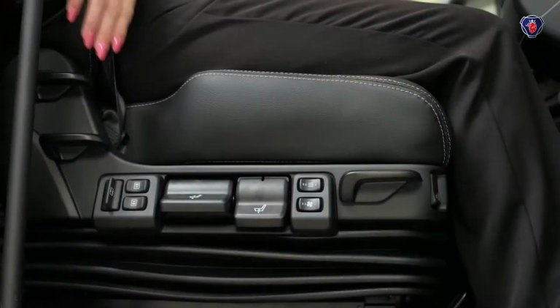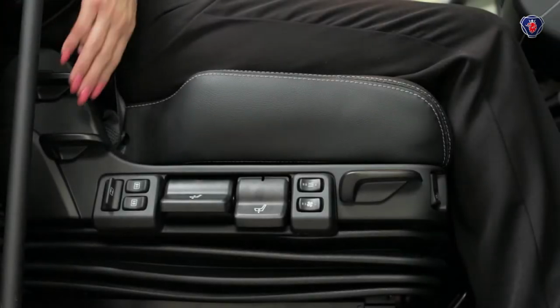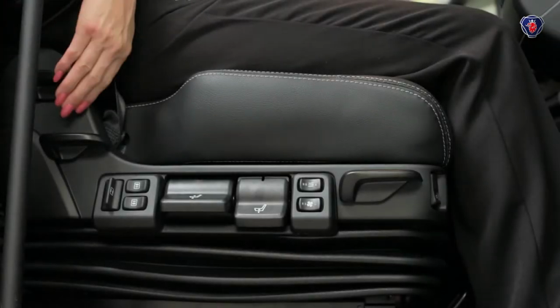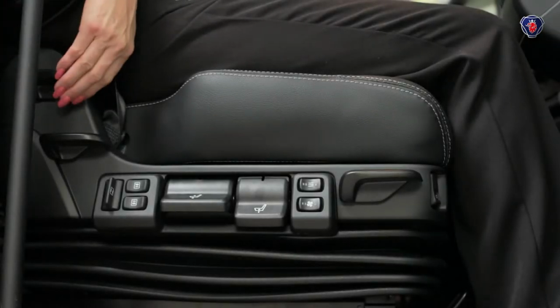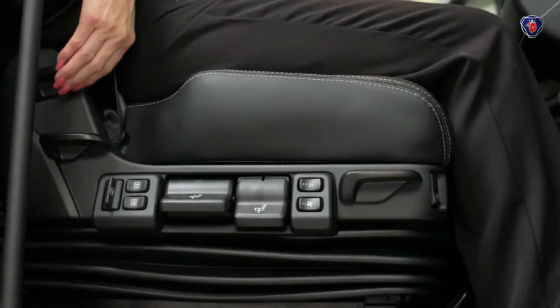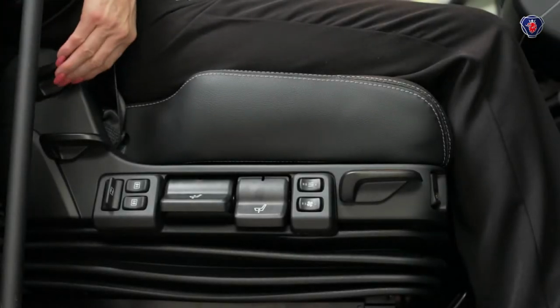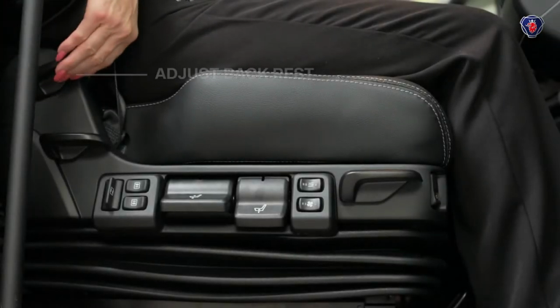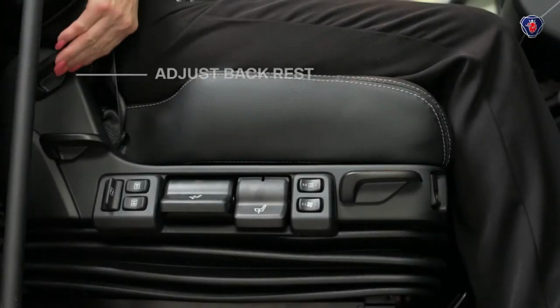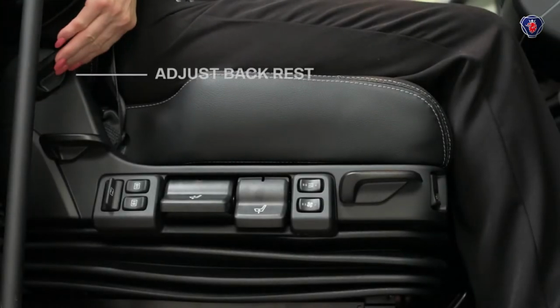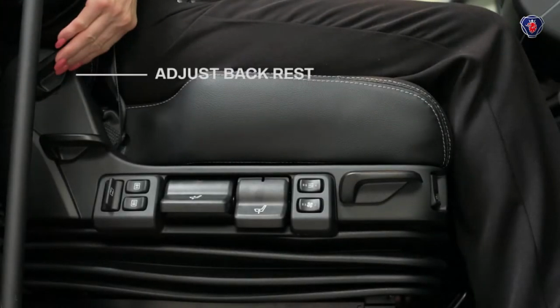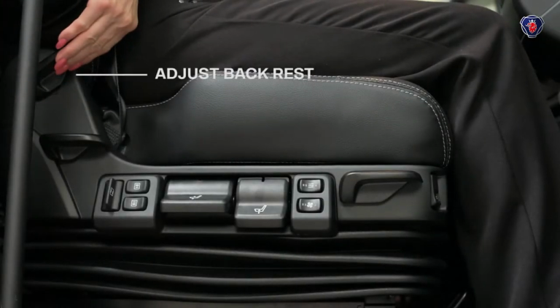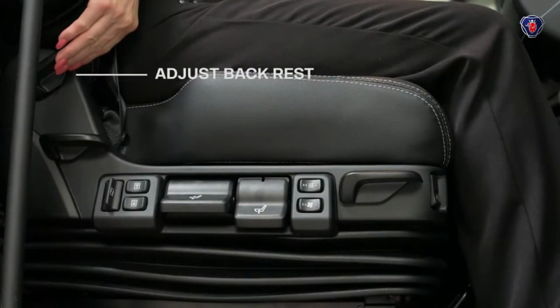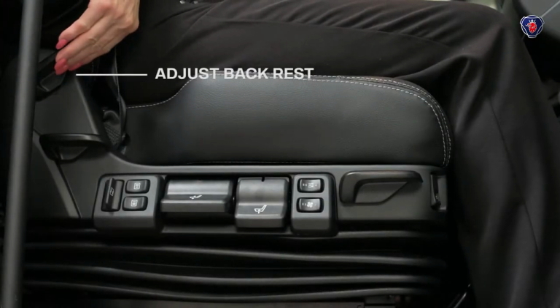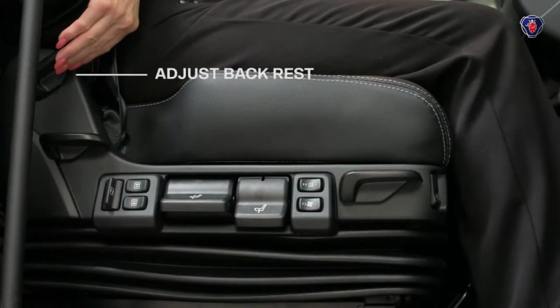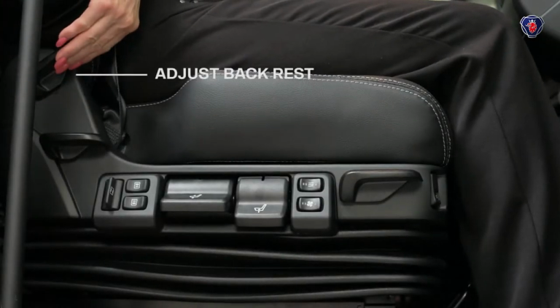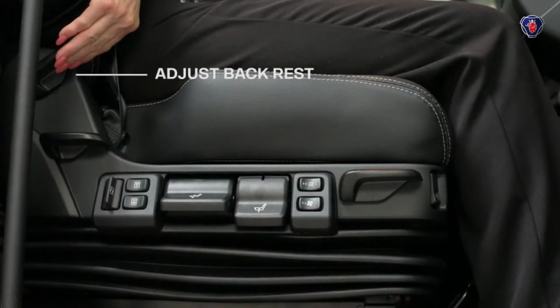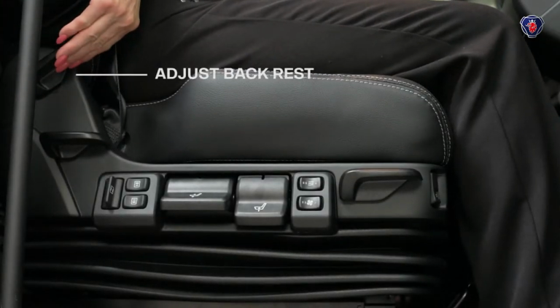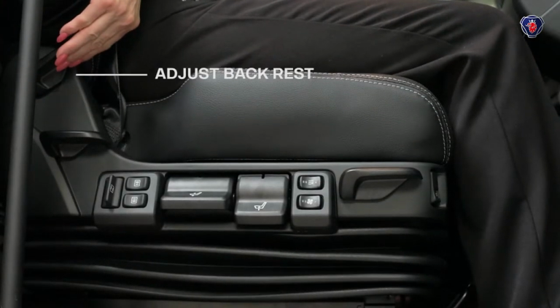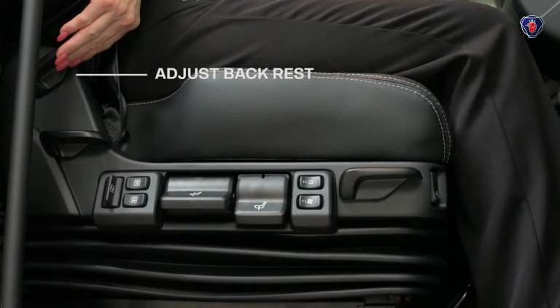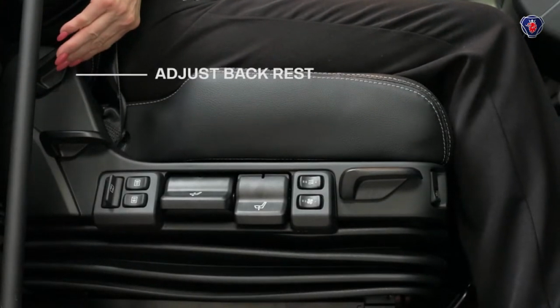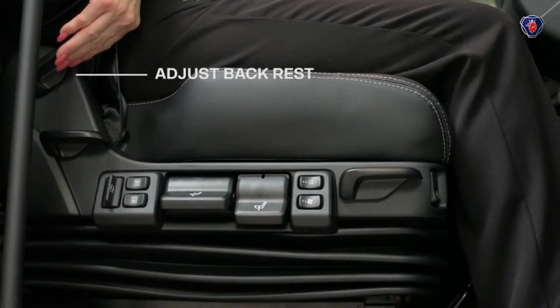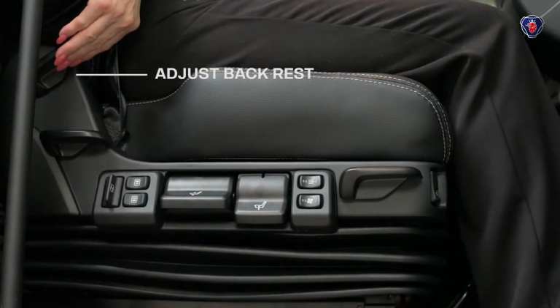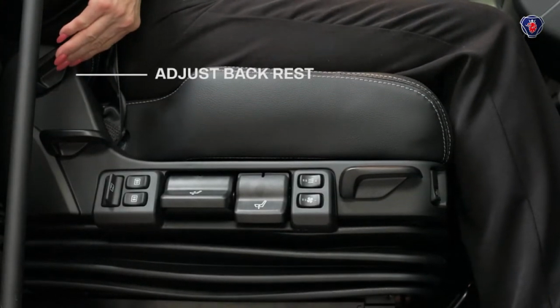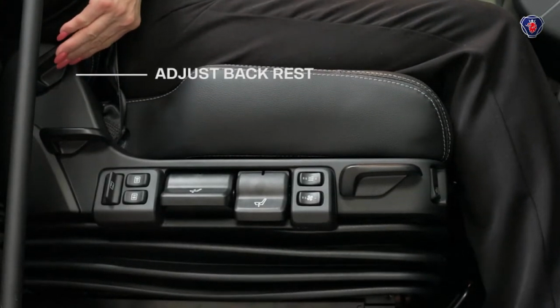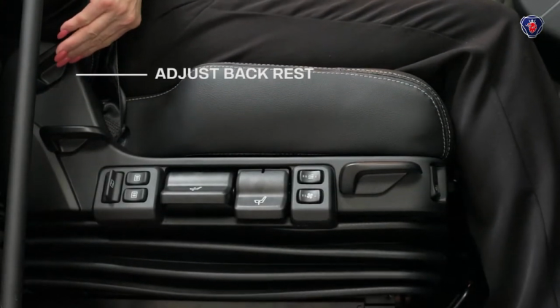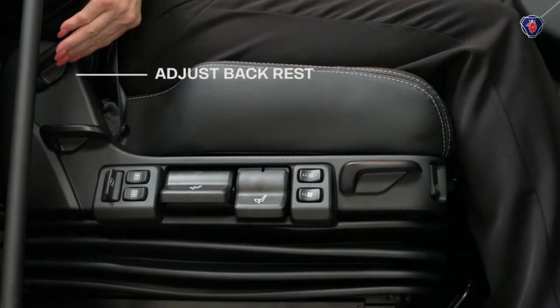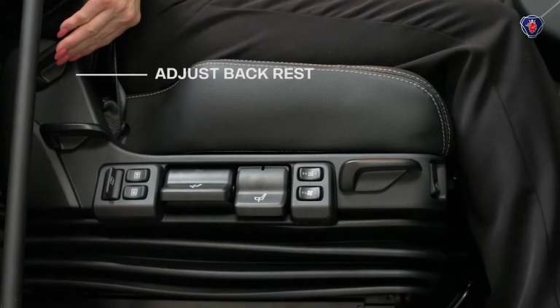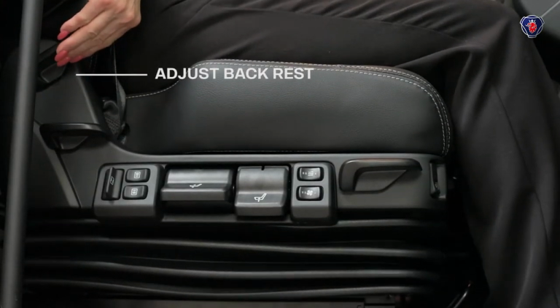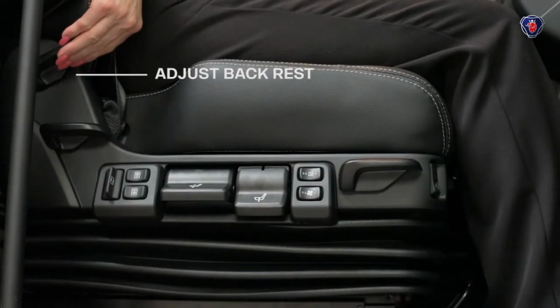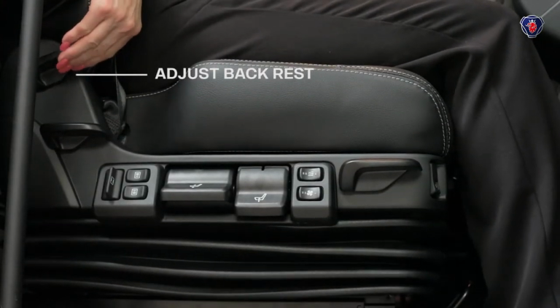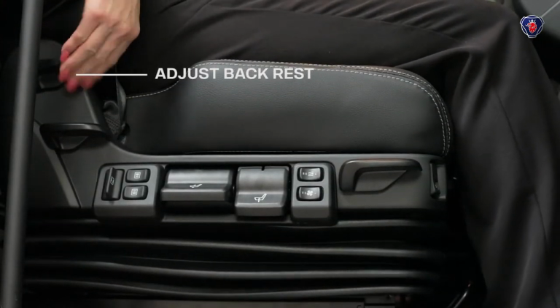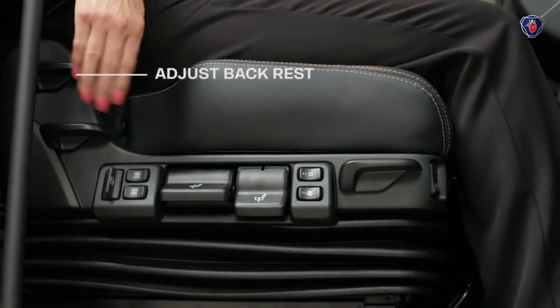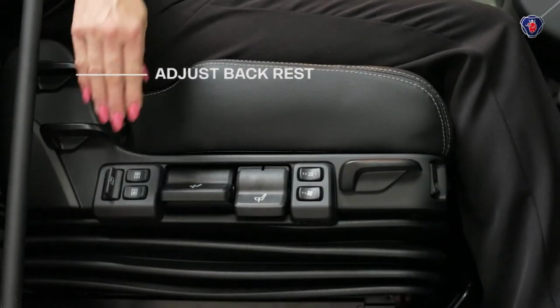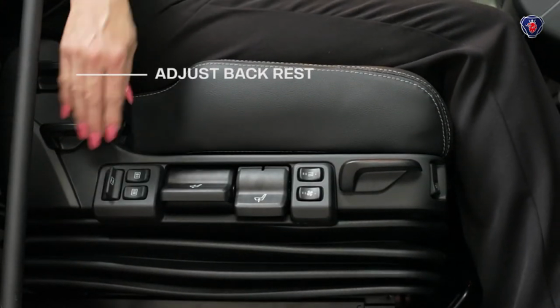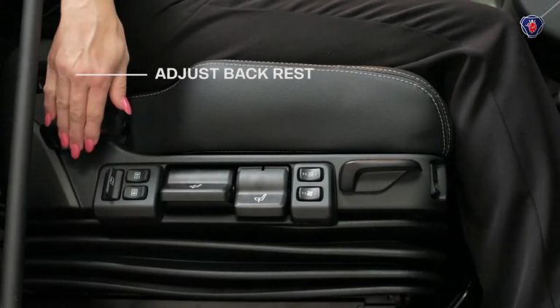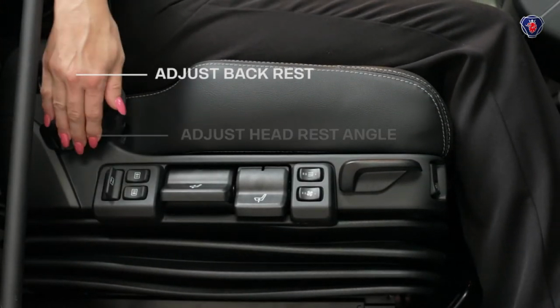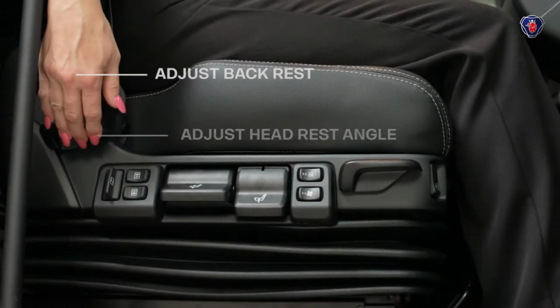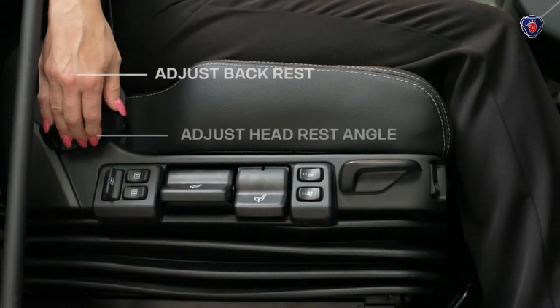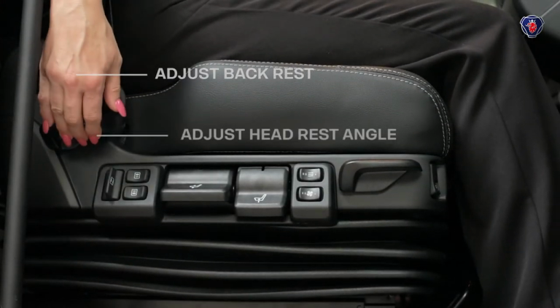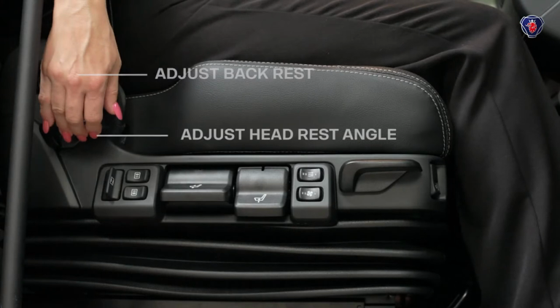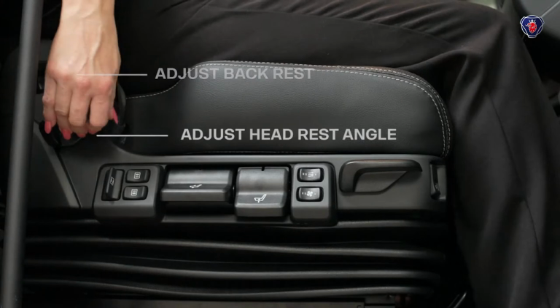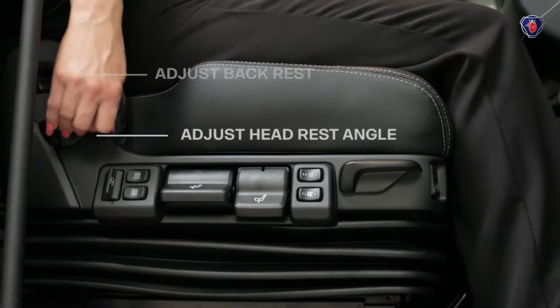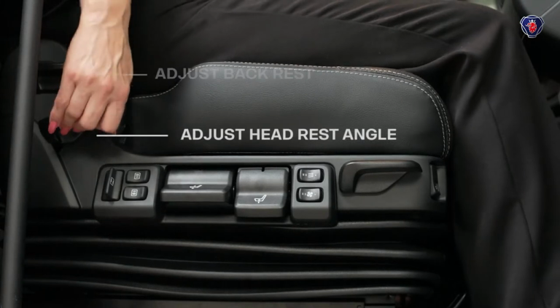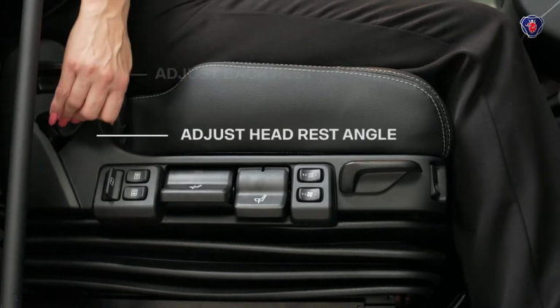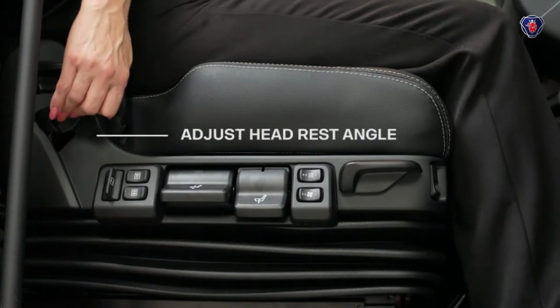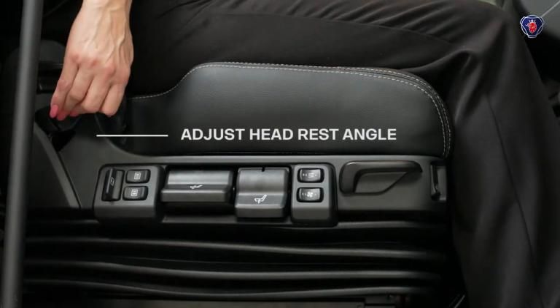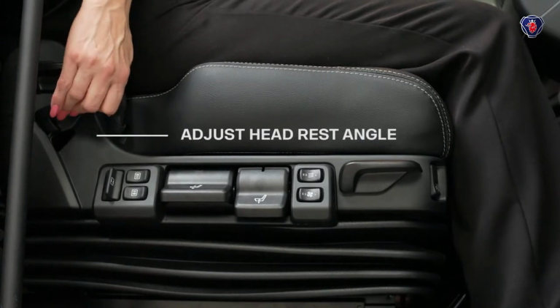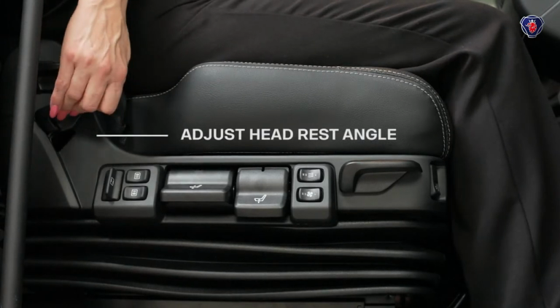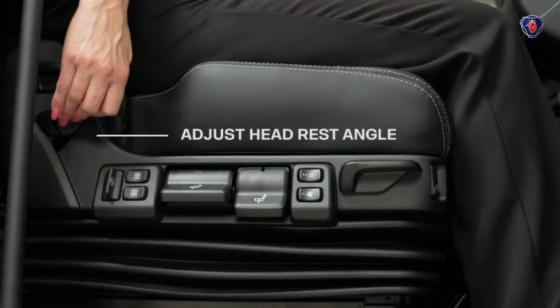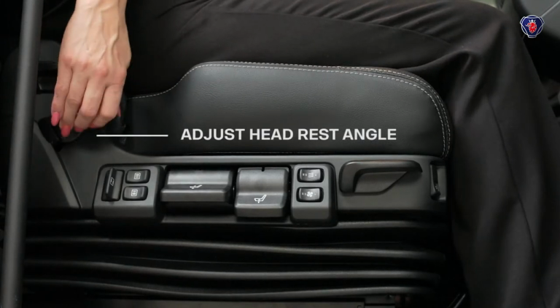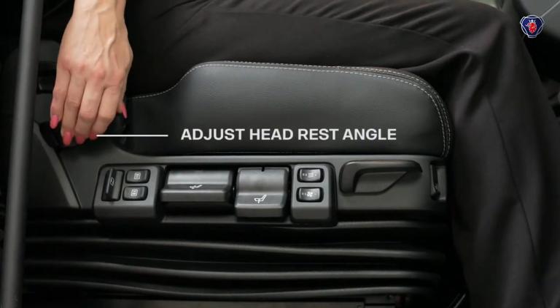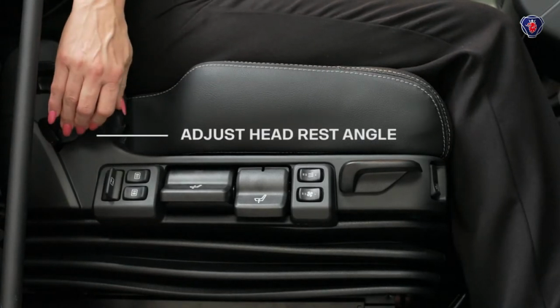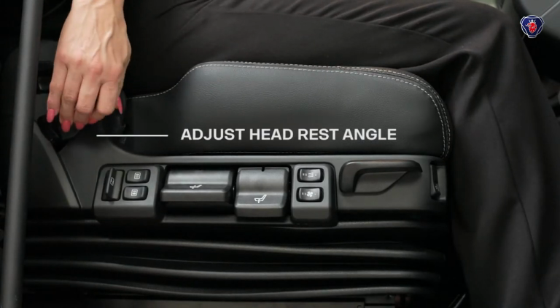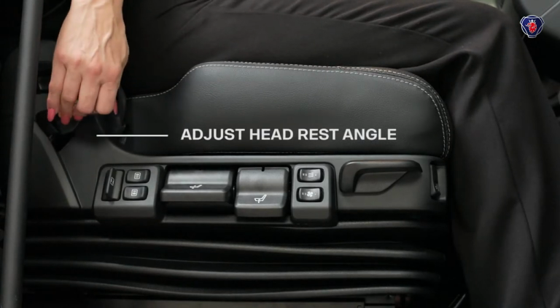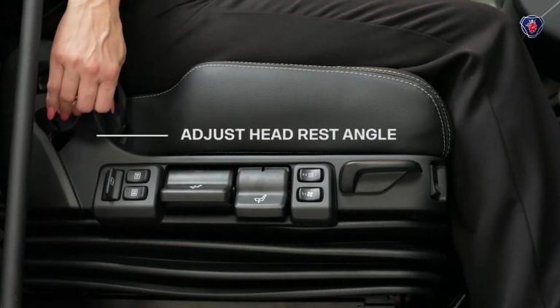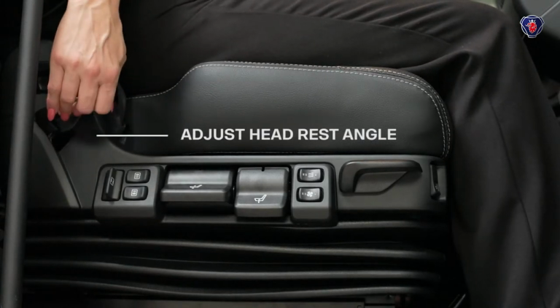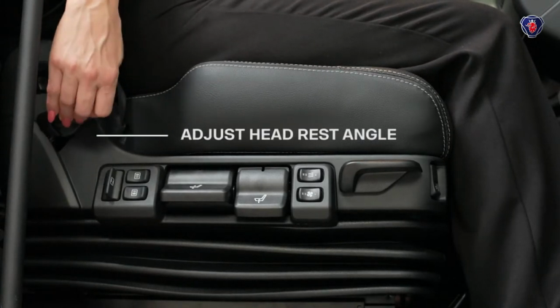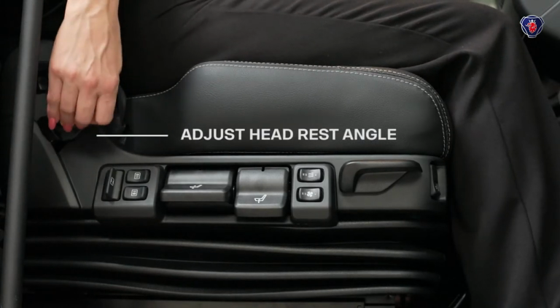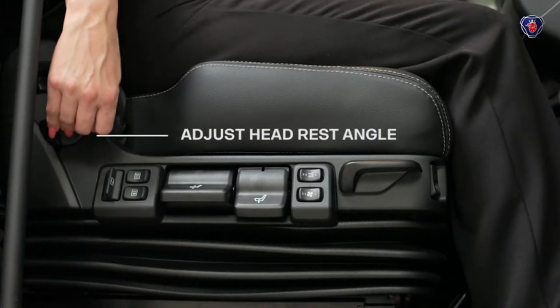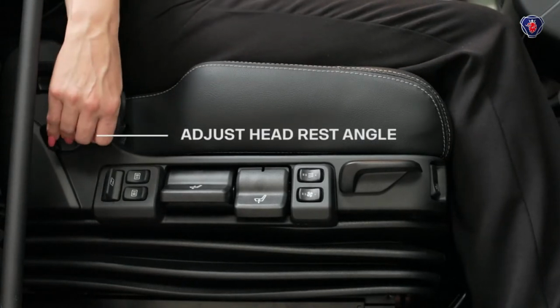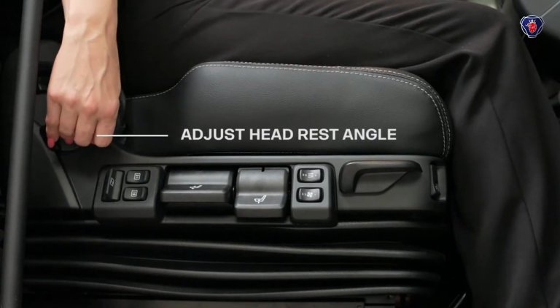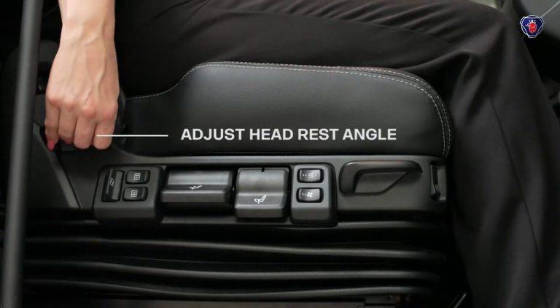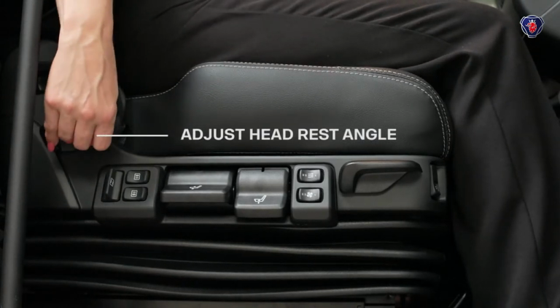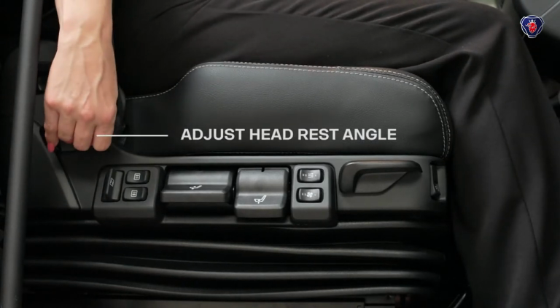Using this lever back here, you can adjust the angle of the backrest, then the headrest with the lever just below it.